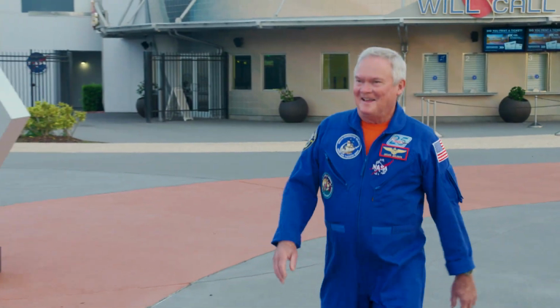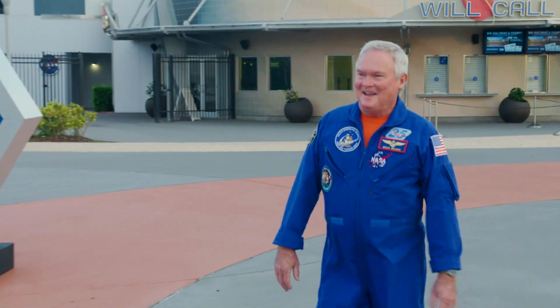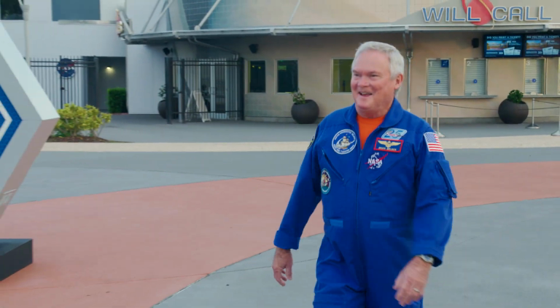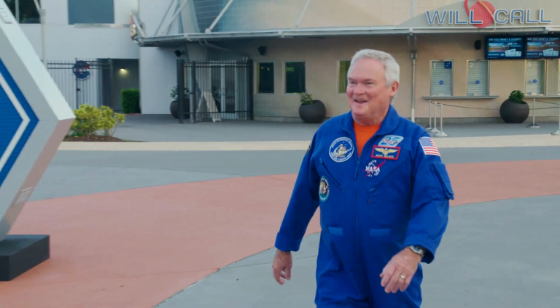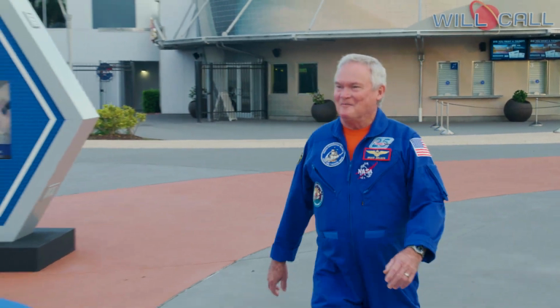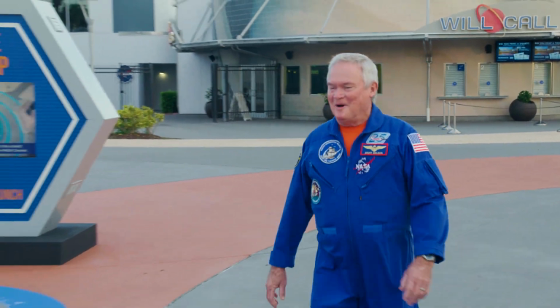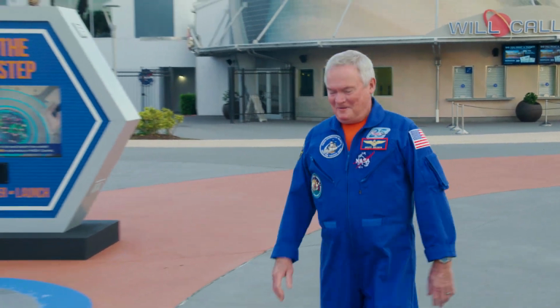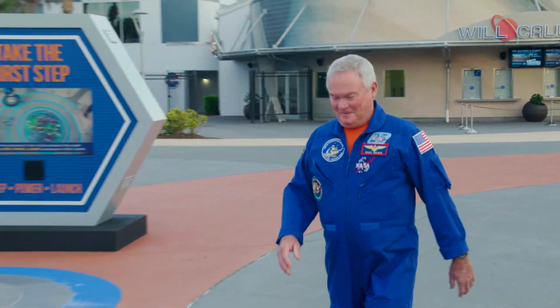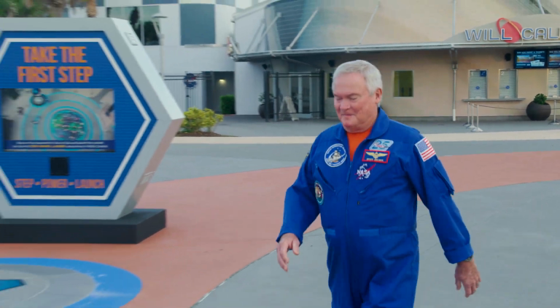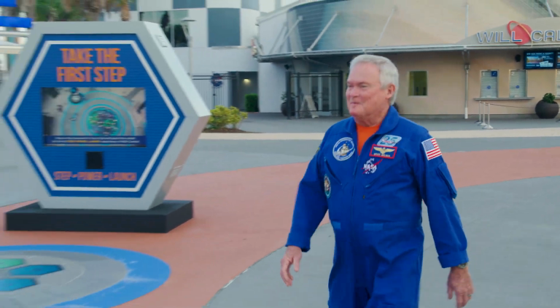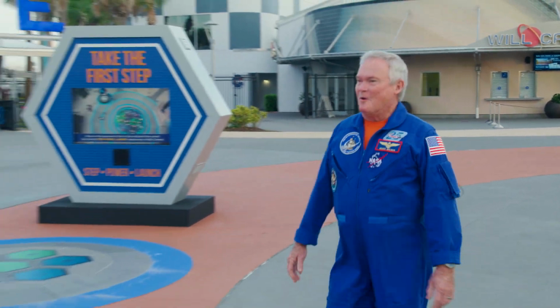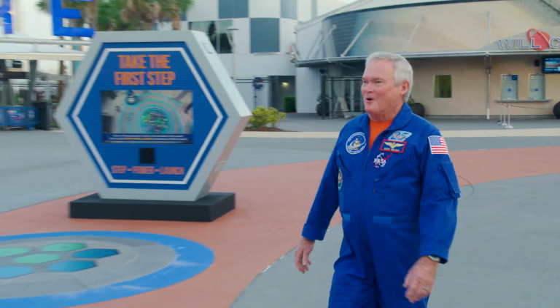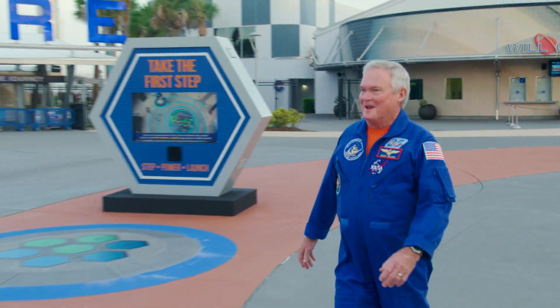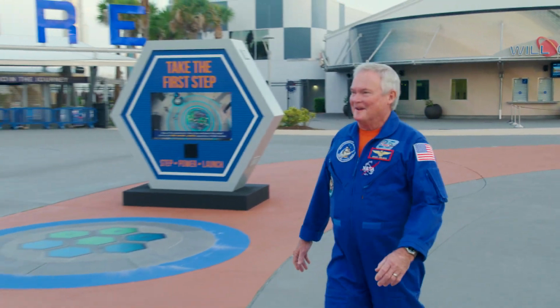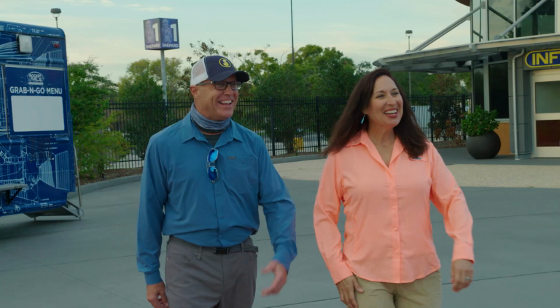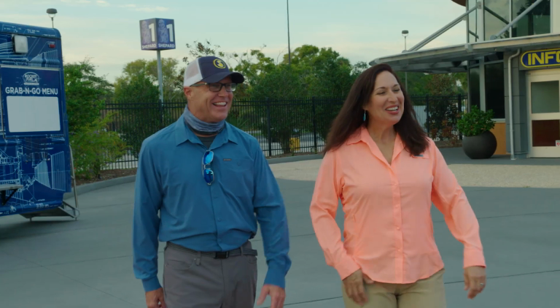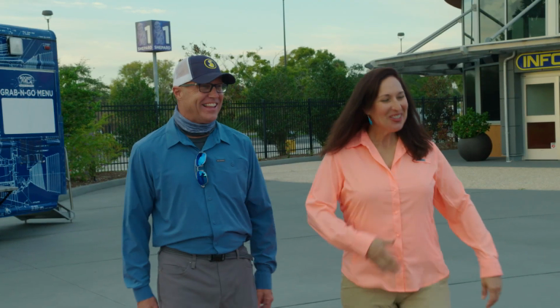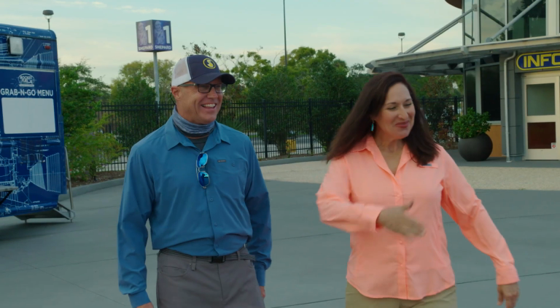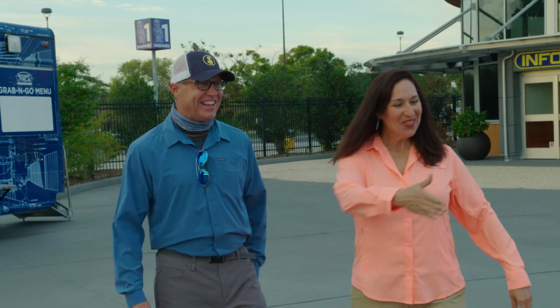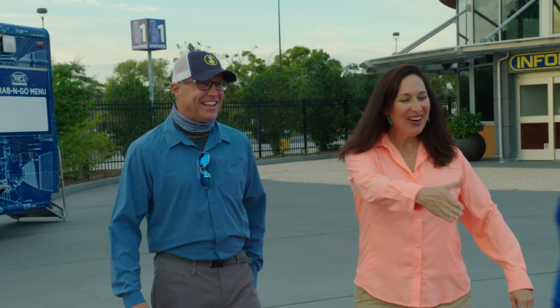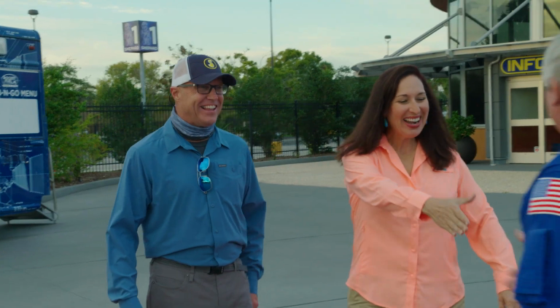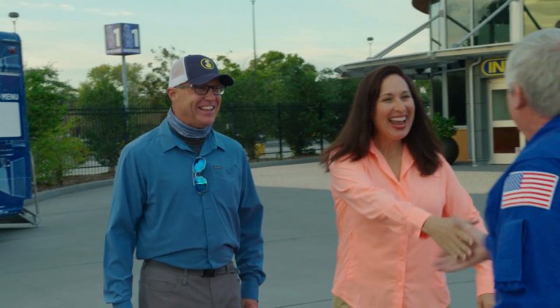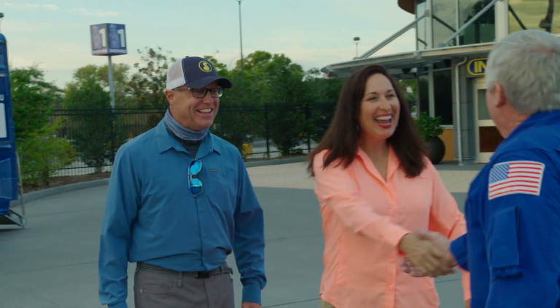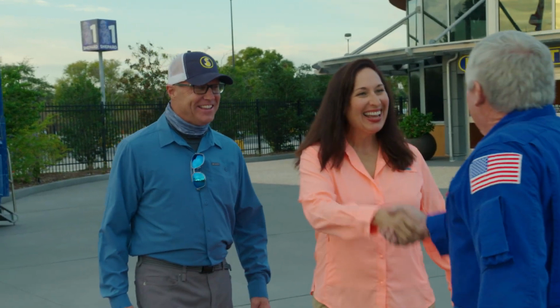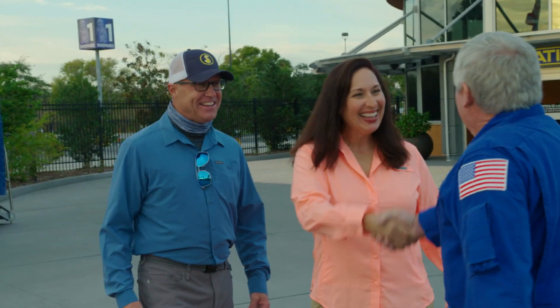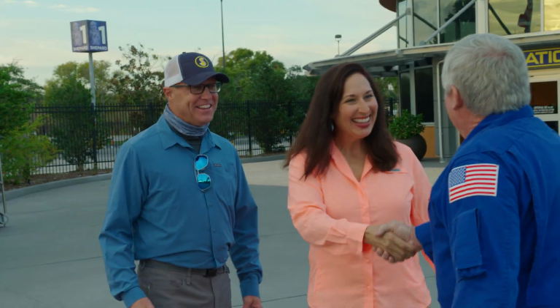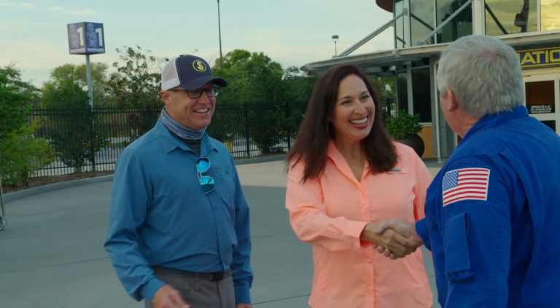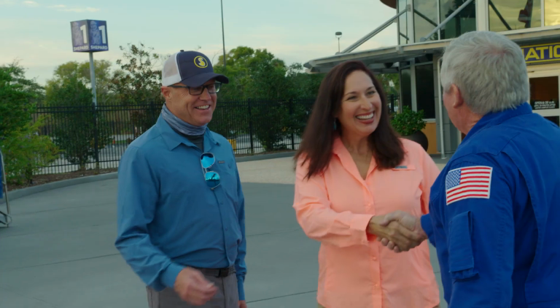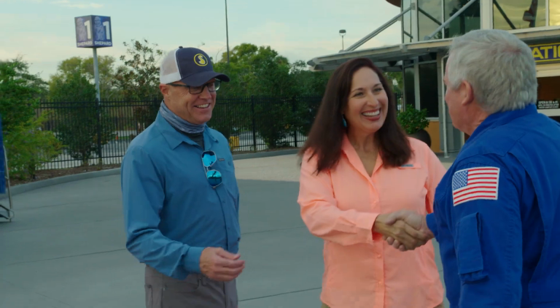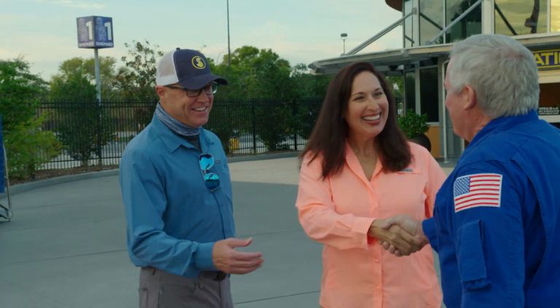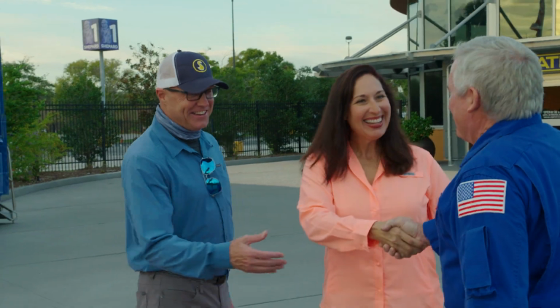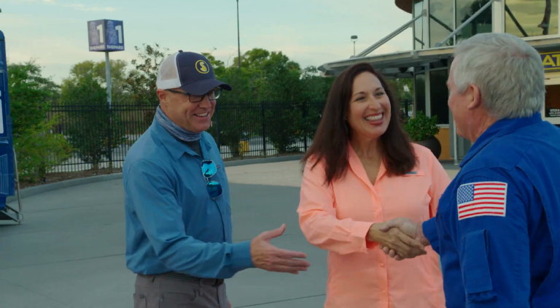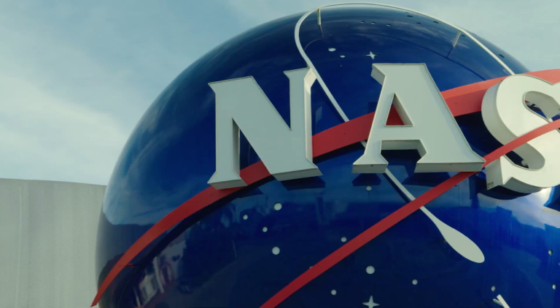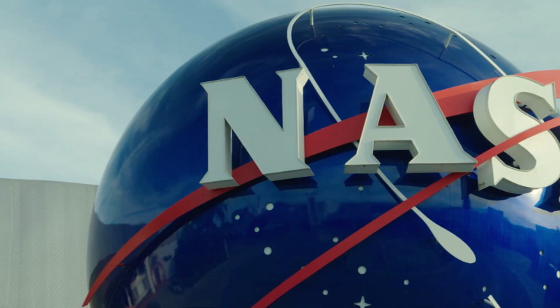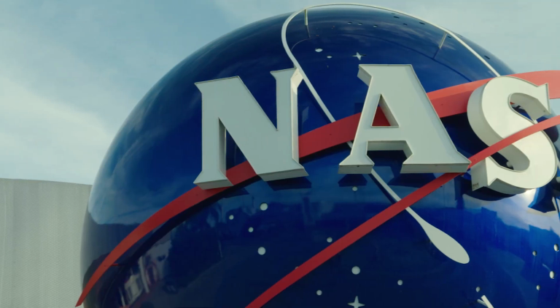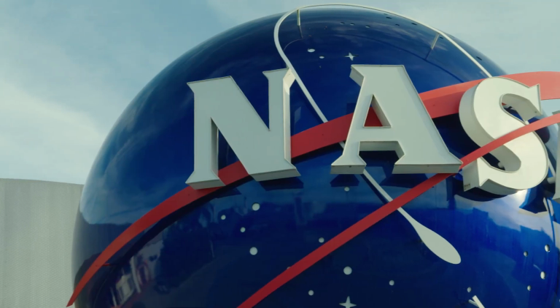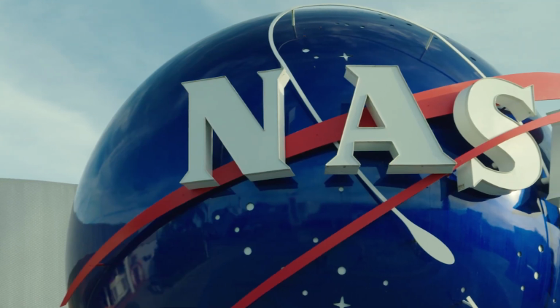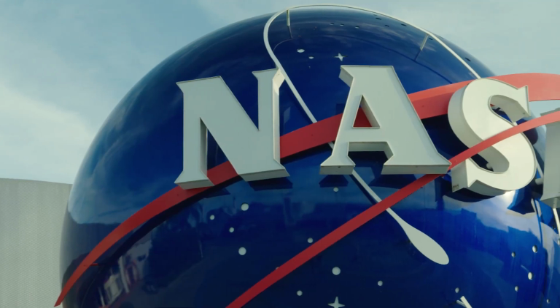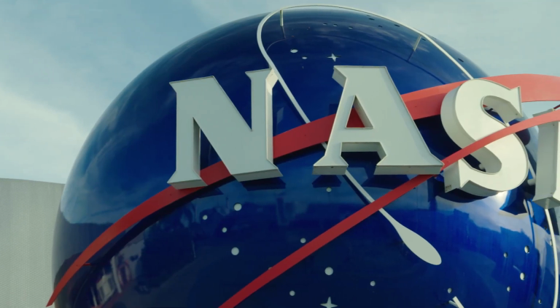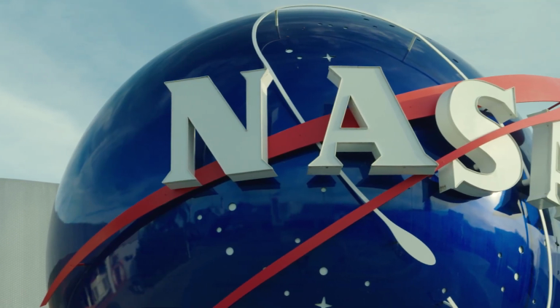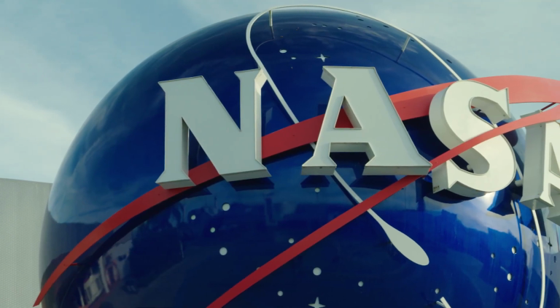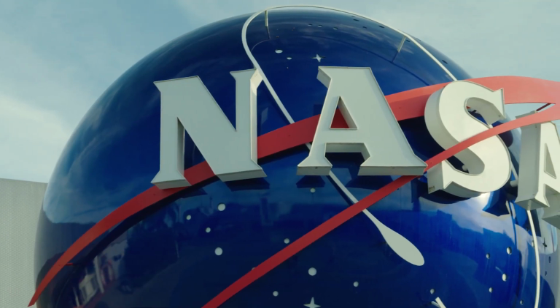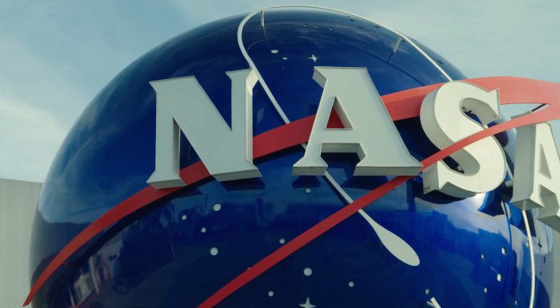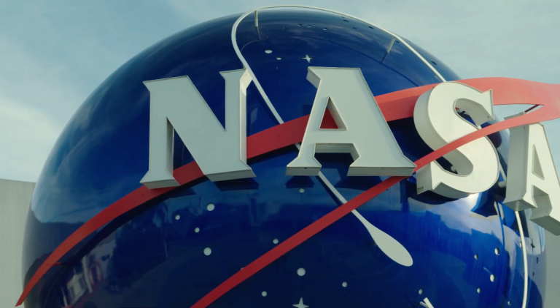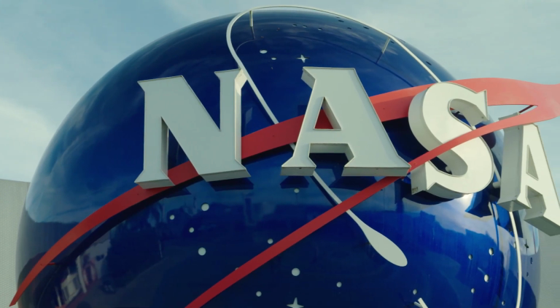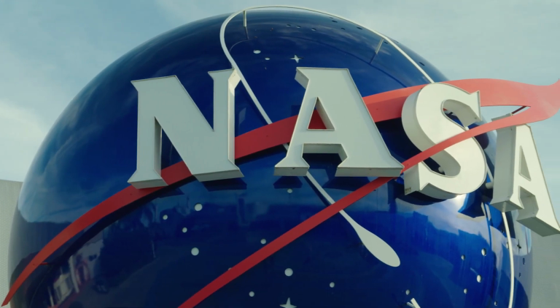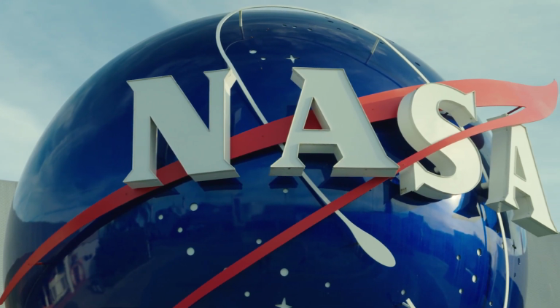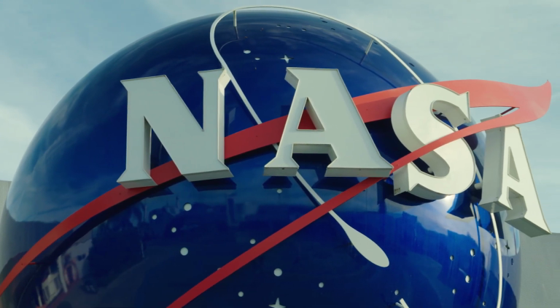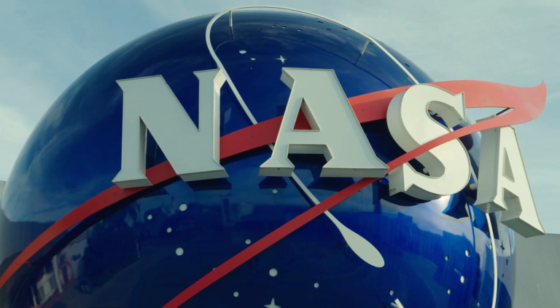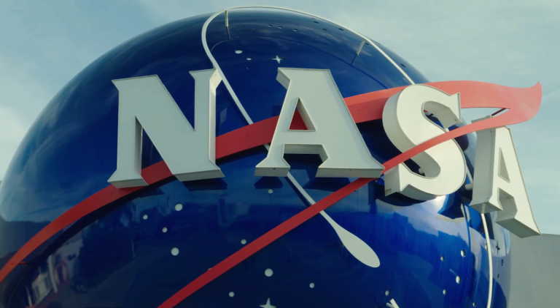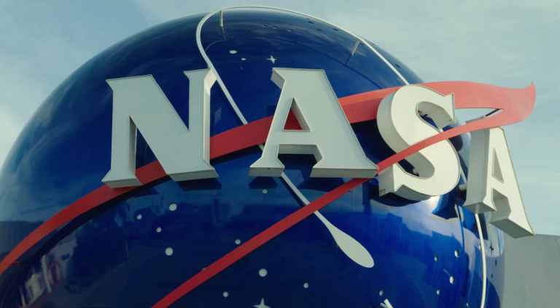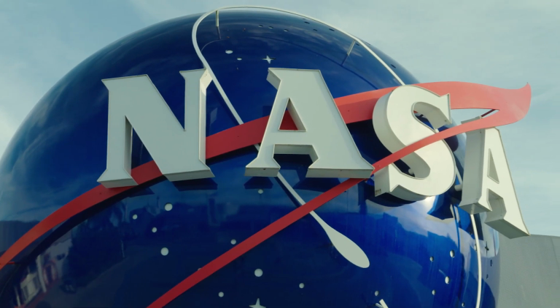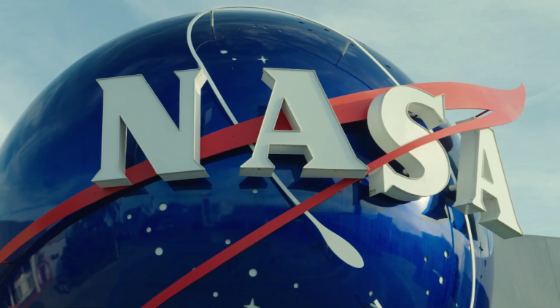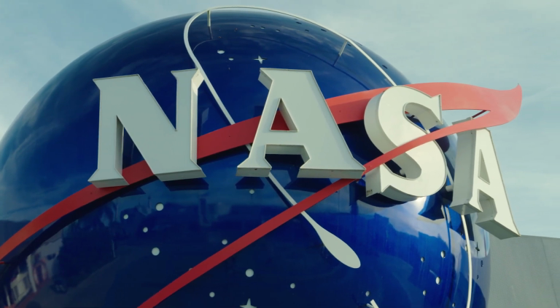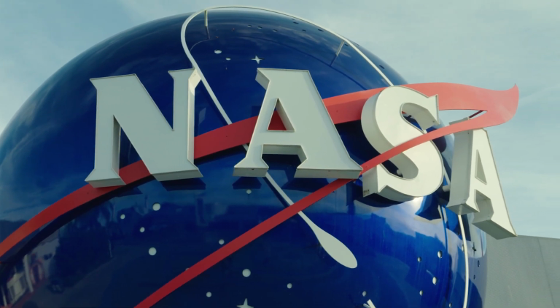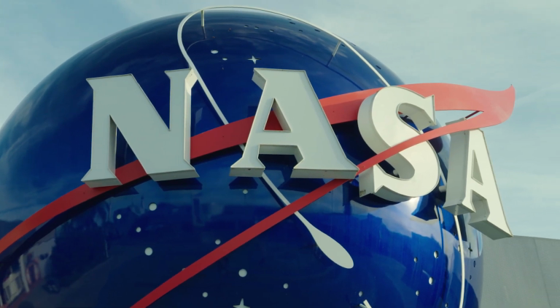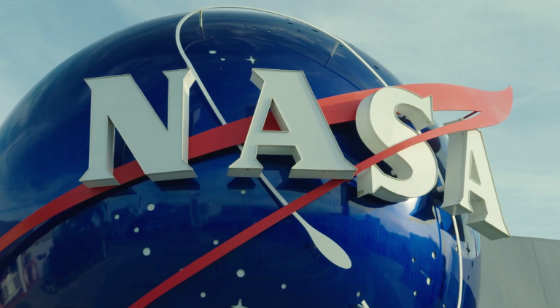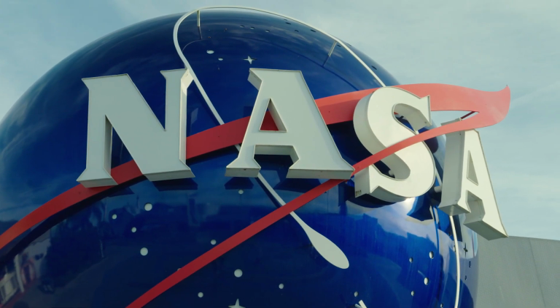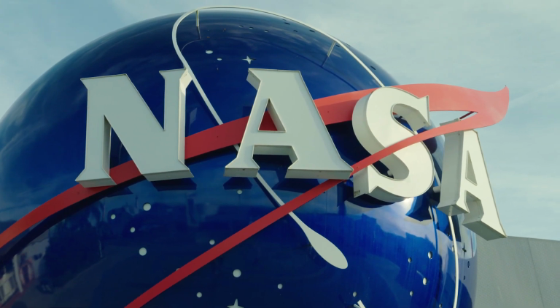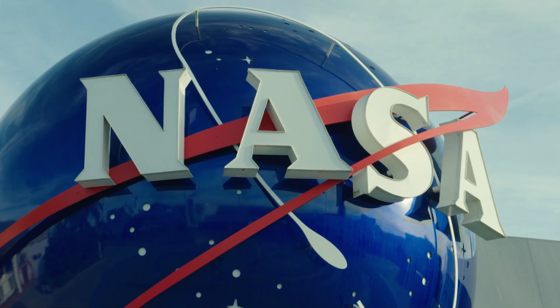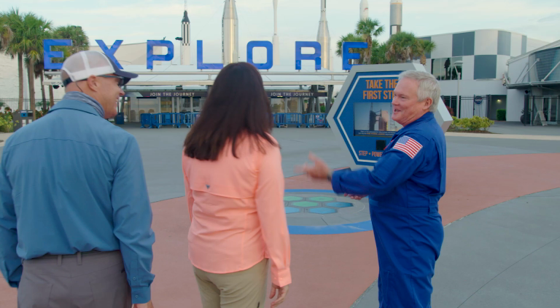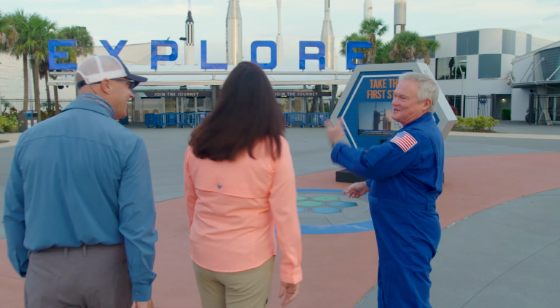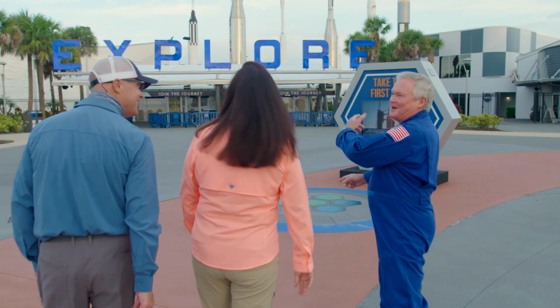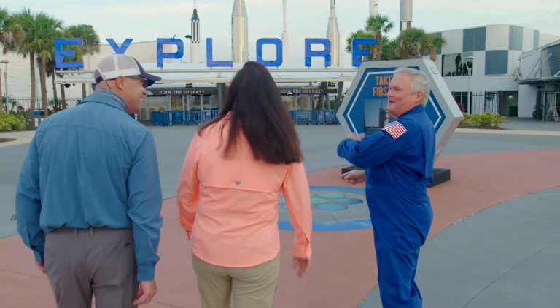Hey, welcome. Good morning. Hi, Bruce Merlin. What do you have for us today? Oh, this is going to be awesome. There's so much to see here. Let's go.